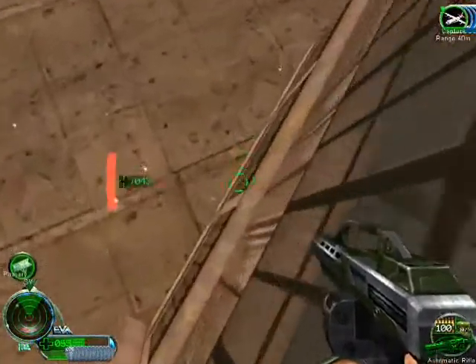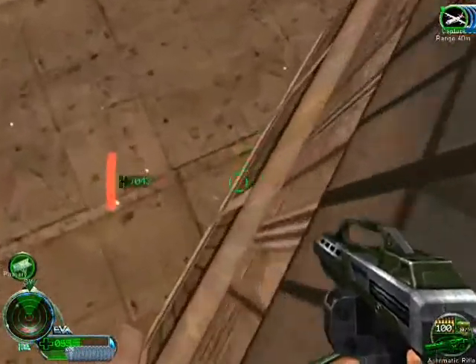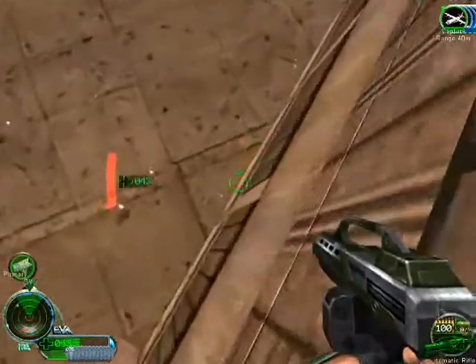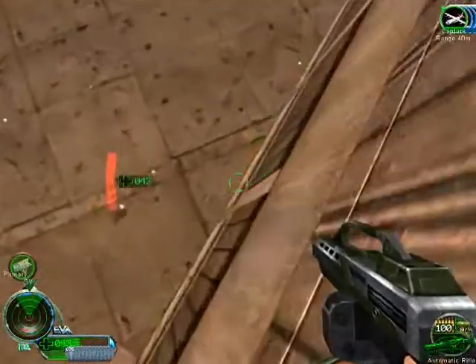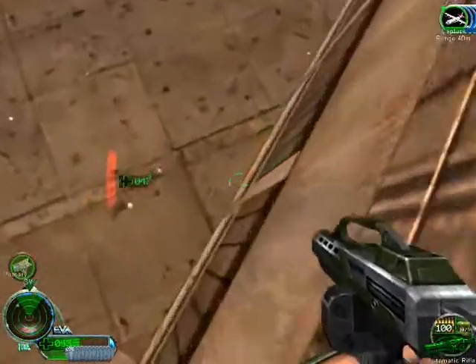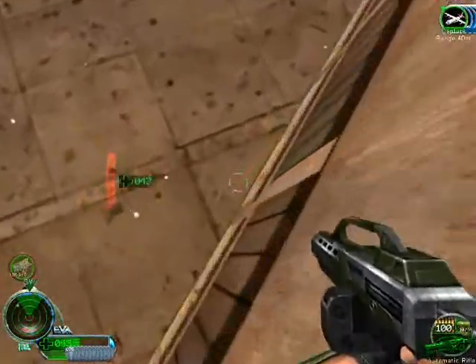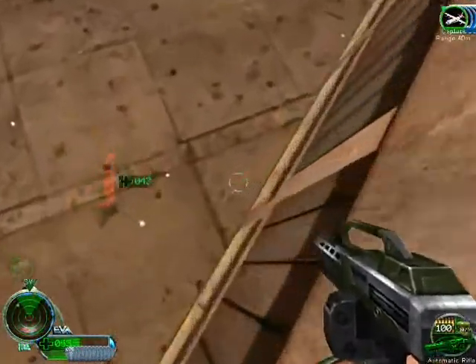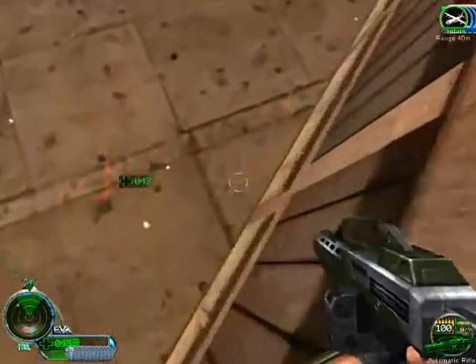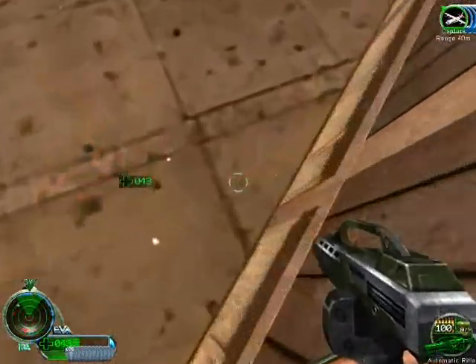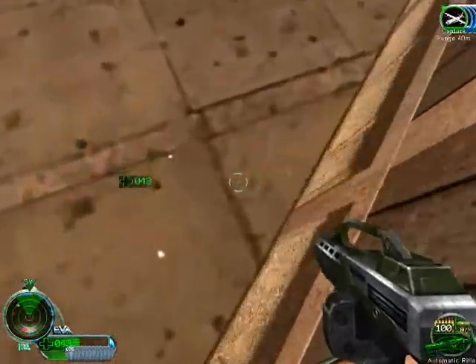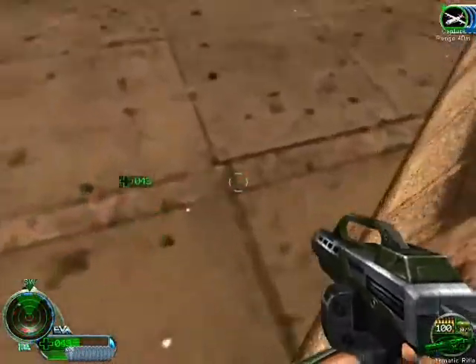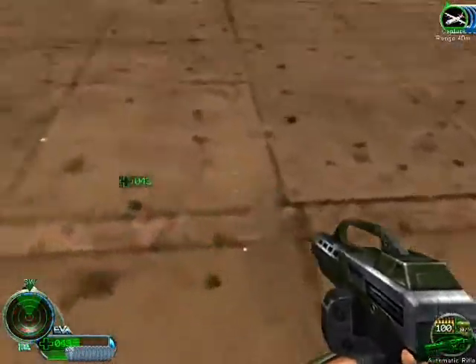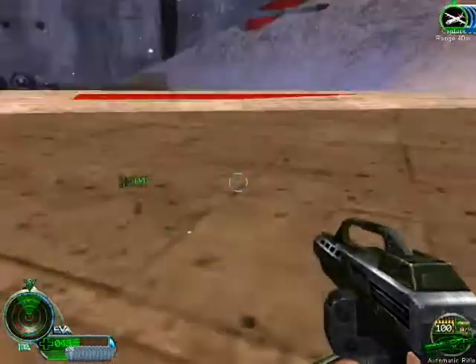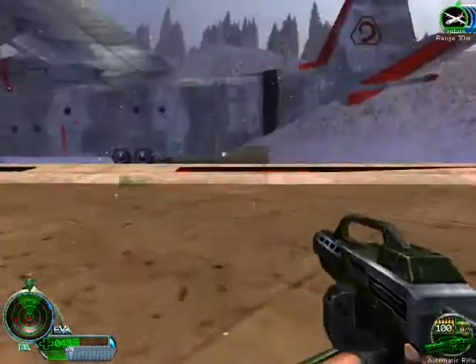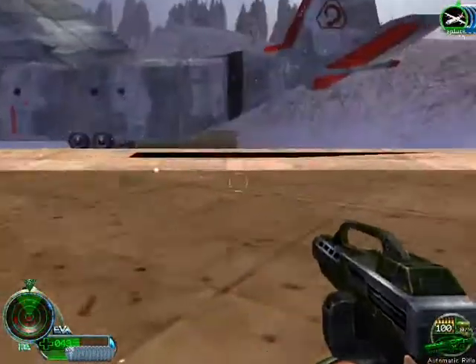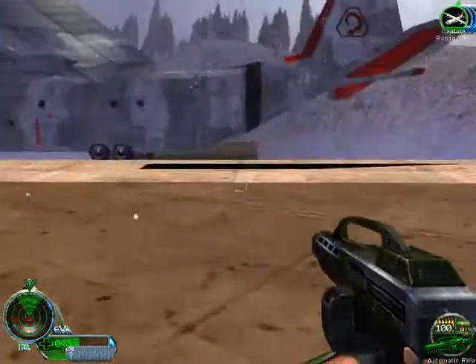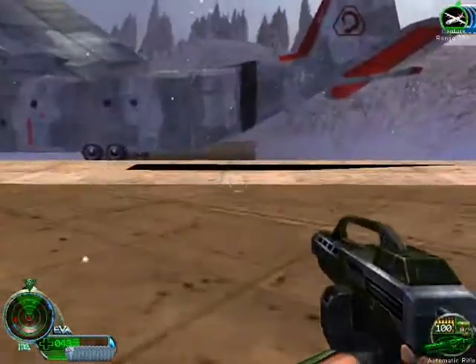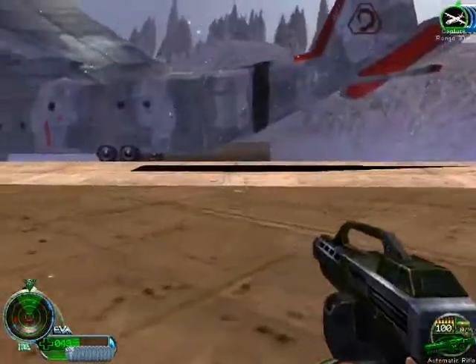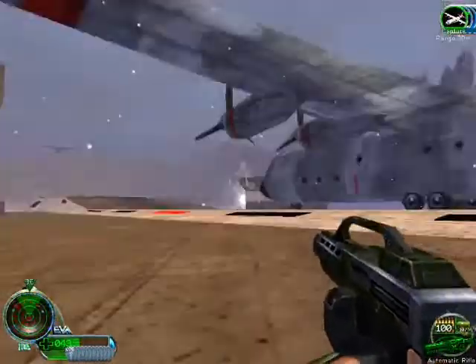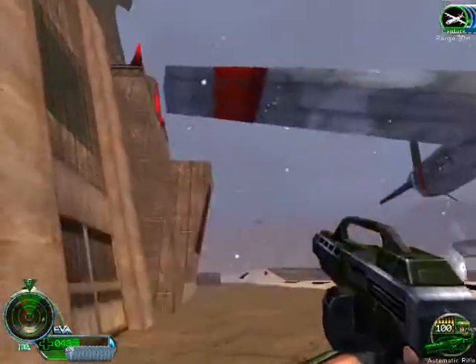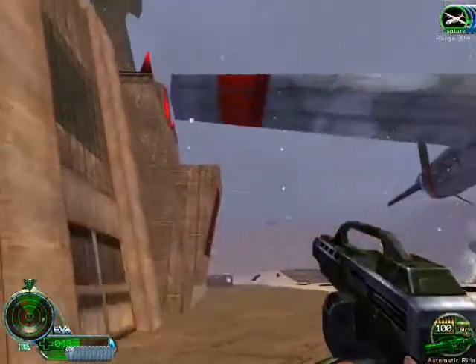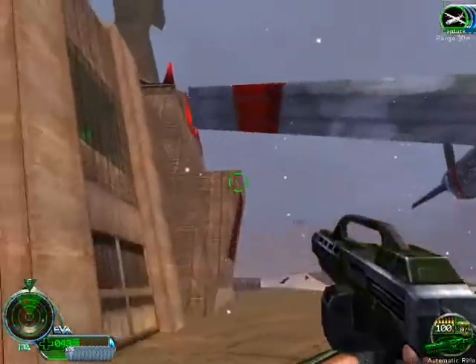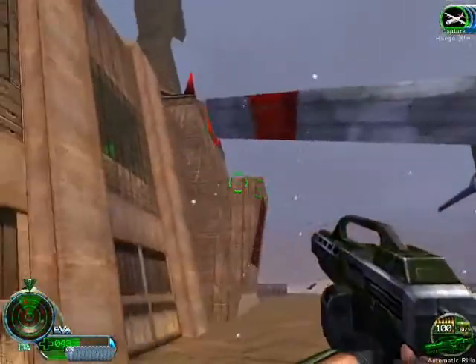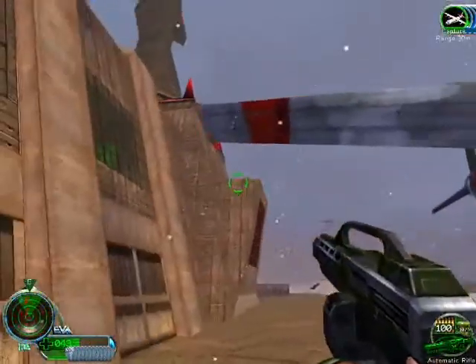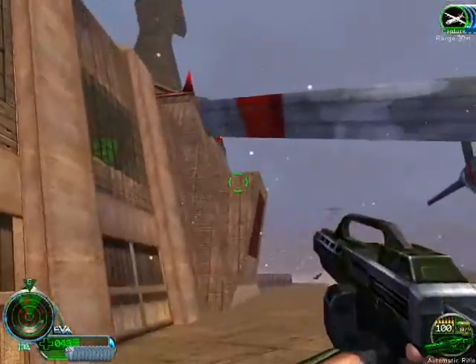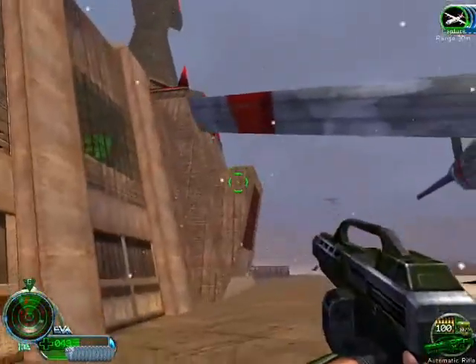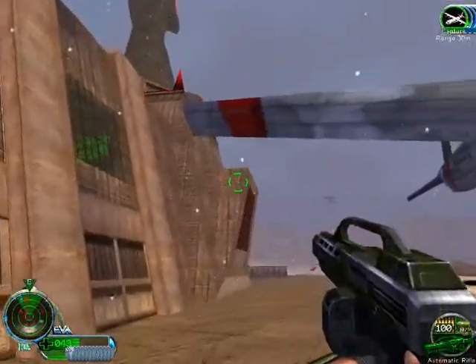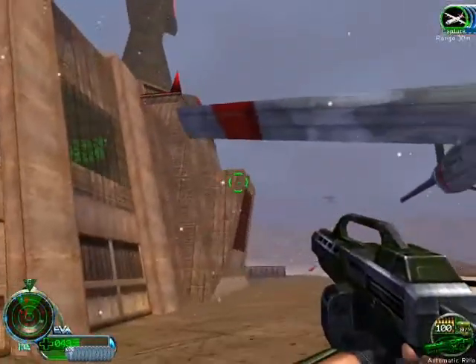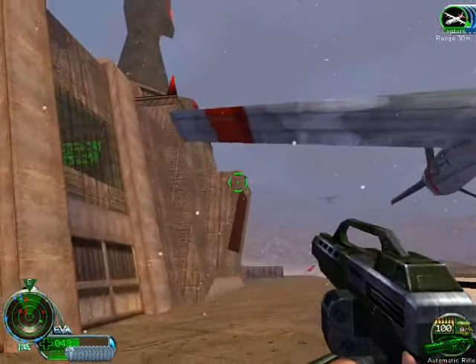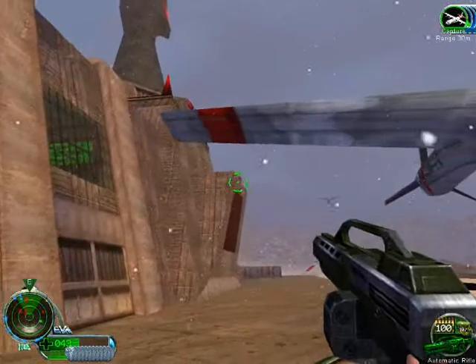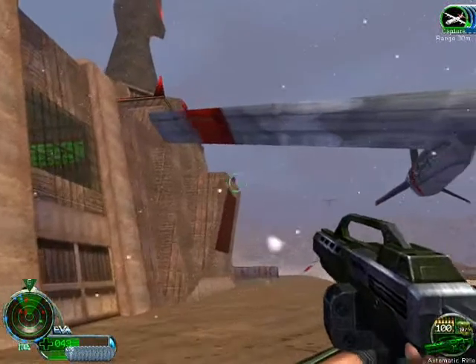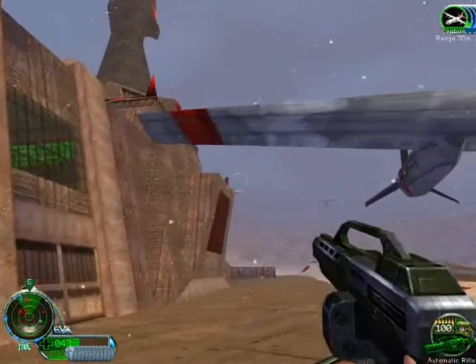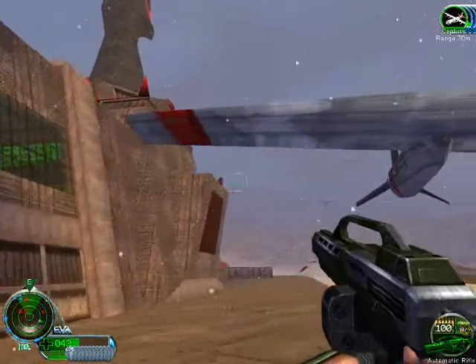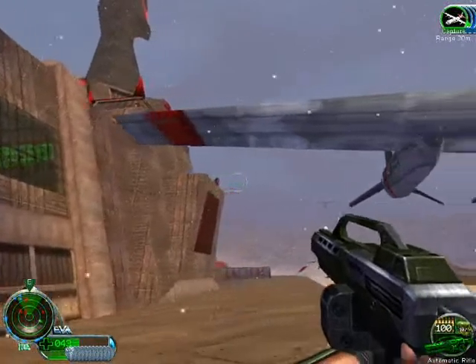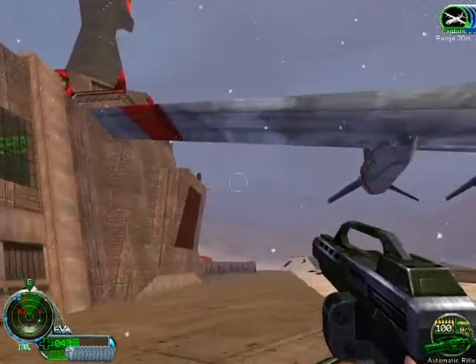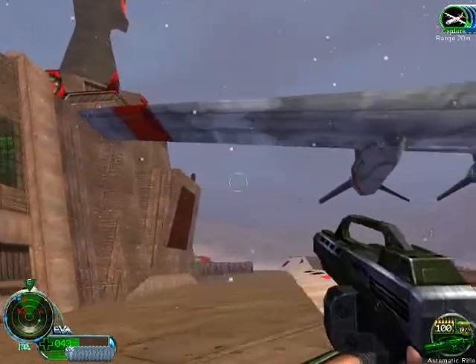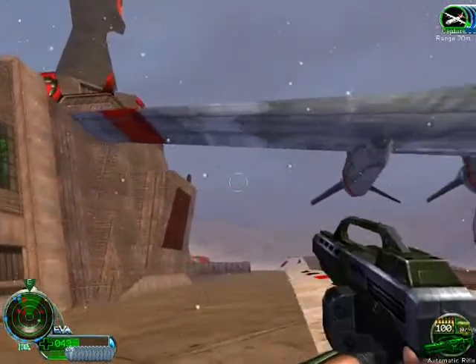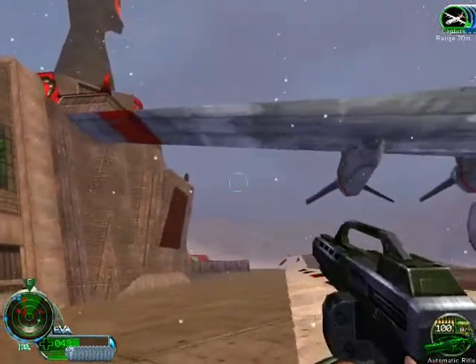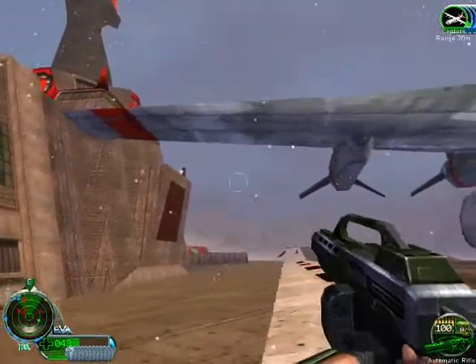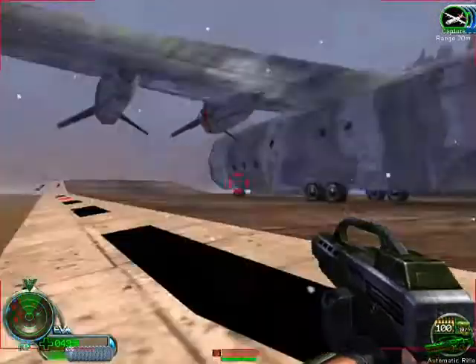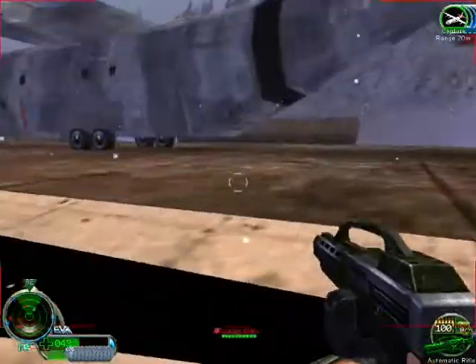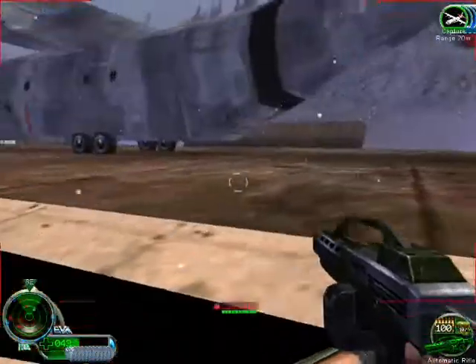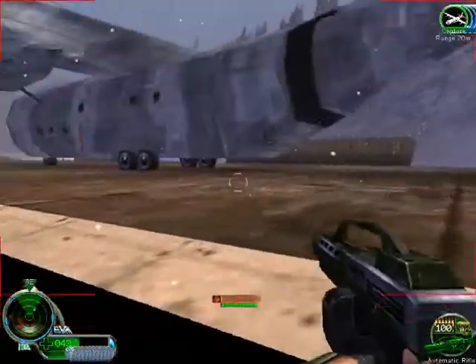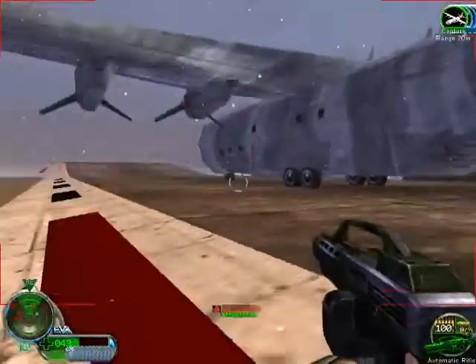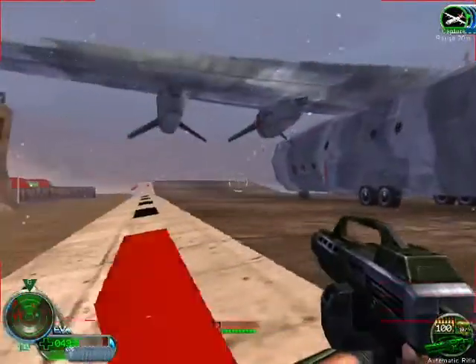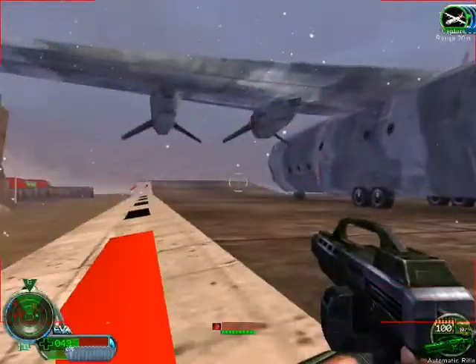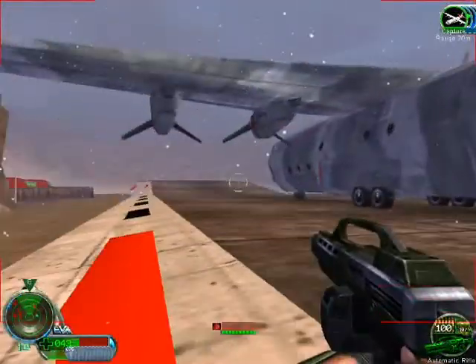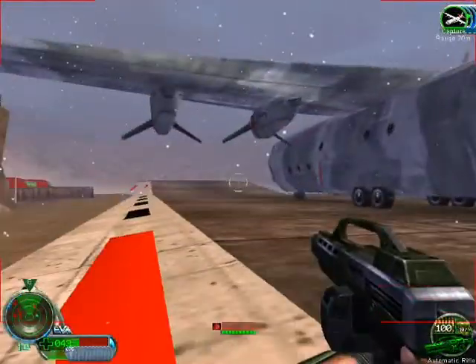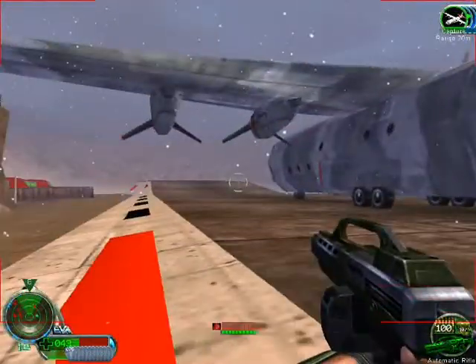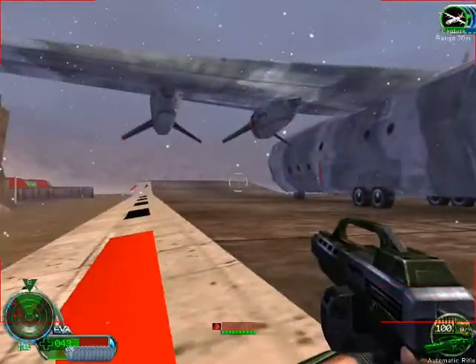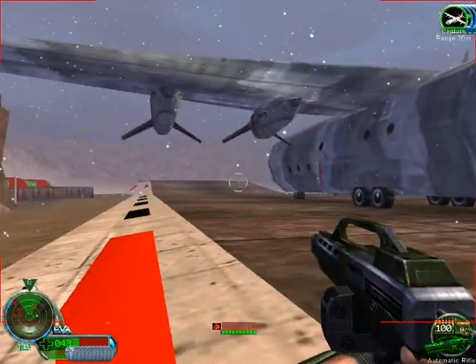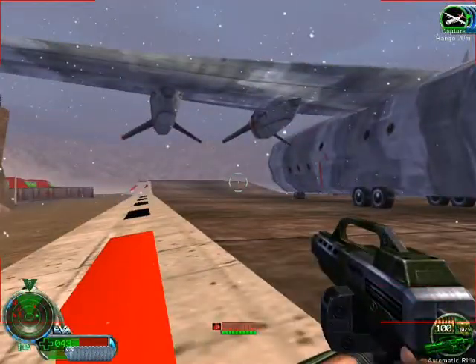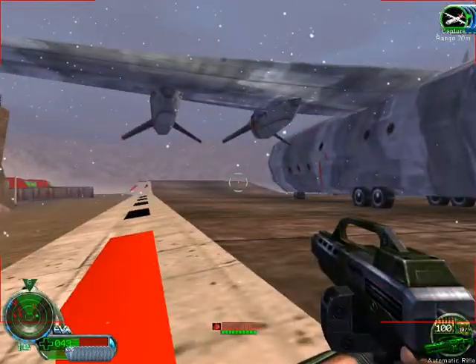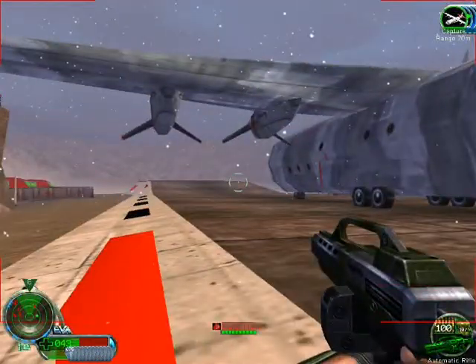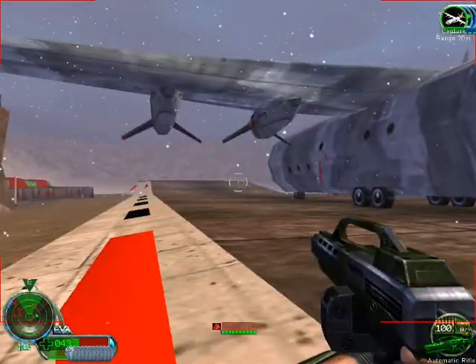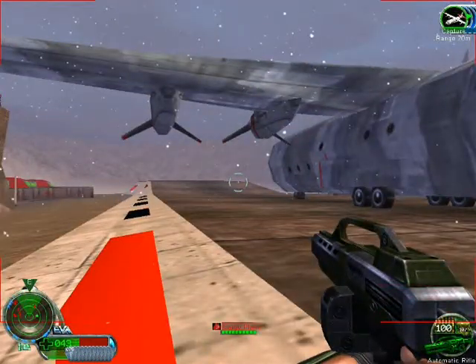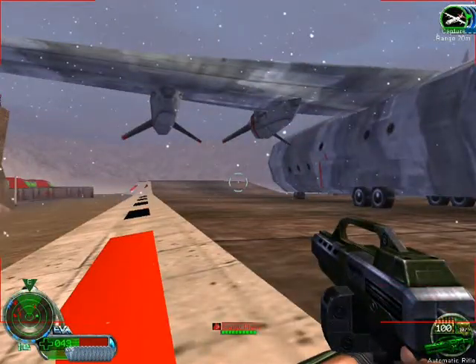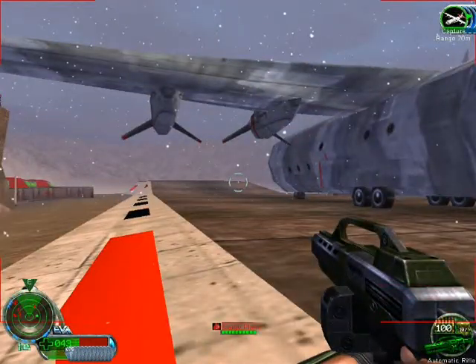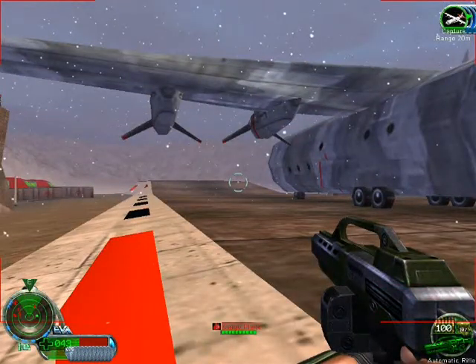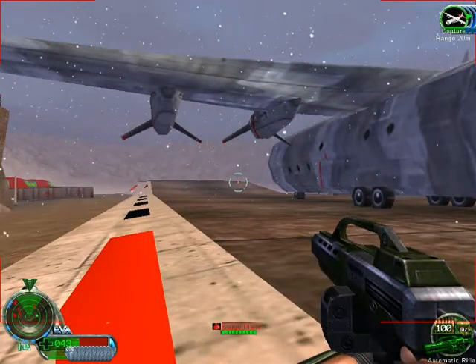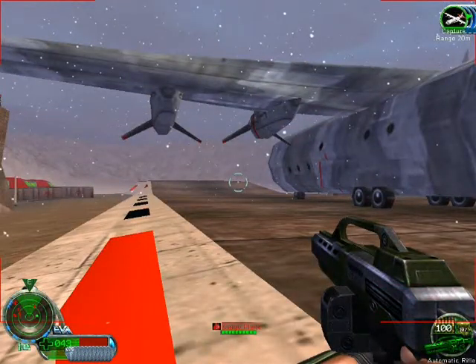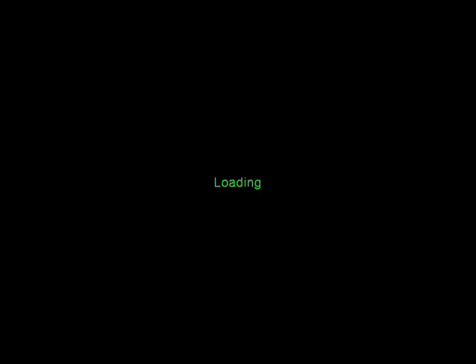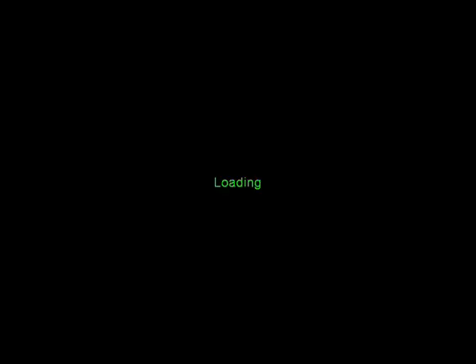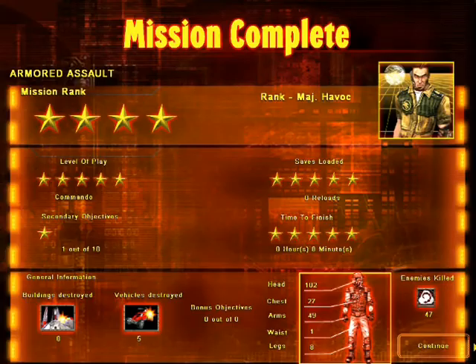Get out the drill, Havoc. Take out the master control terminal to disable the Hand of Nod. Take out the master control terminal.